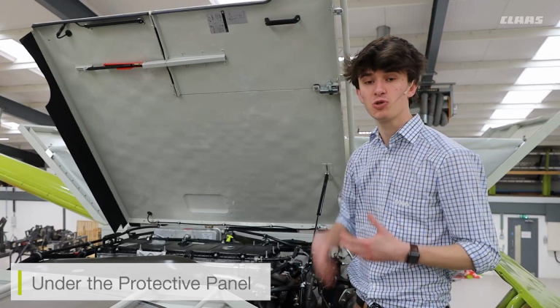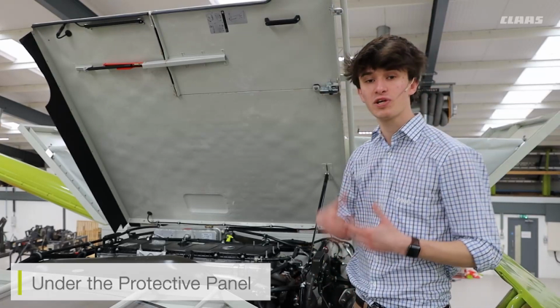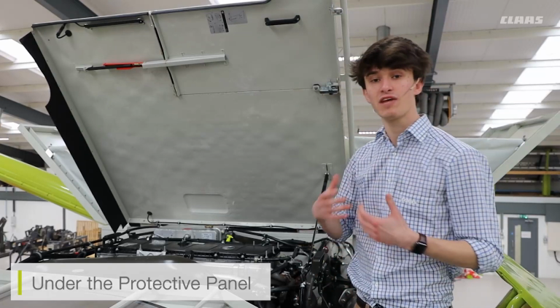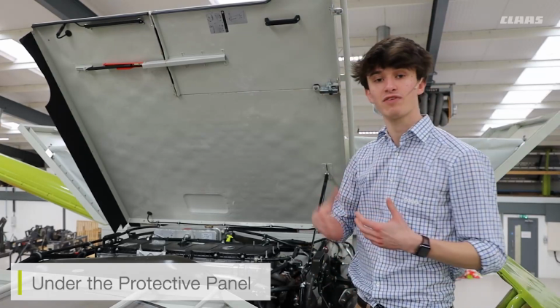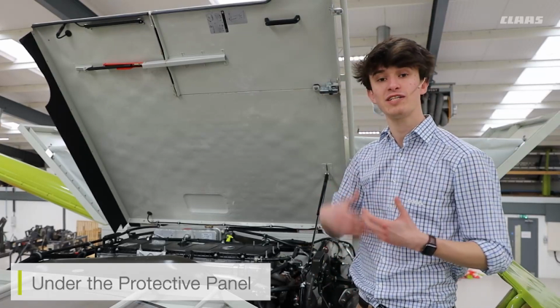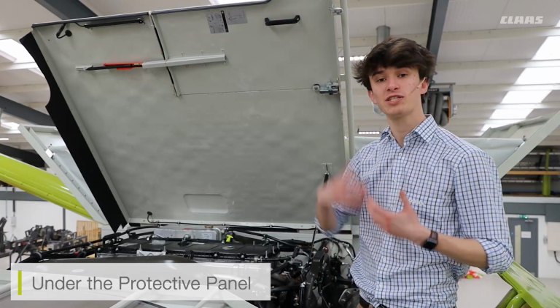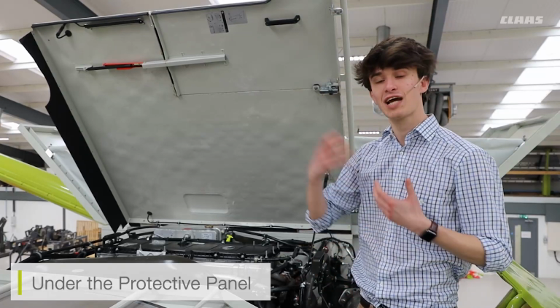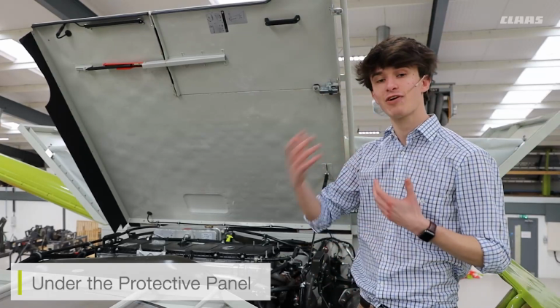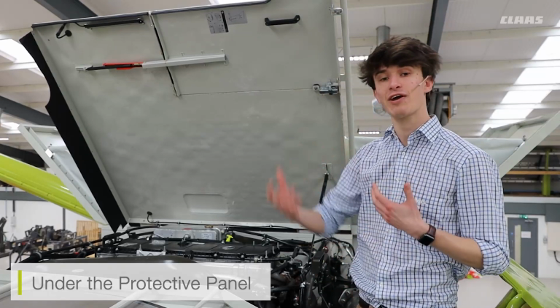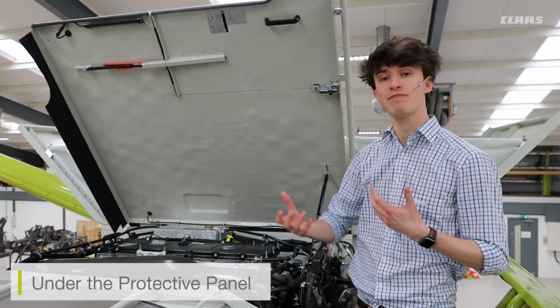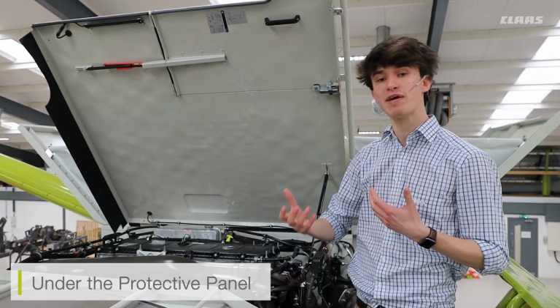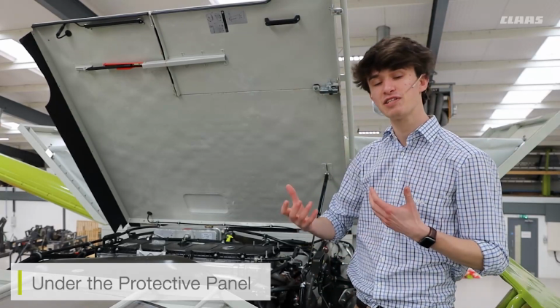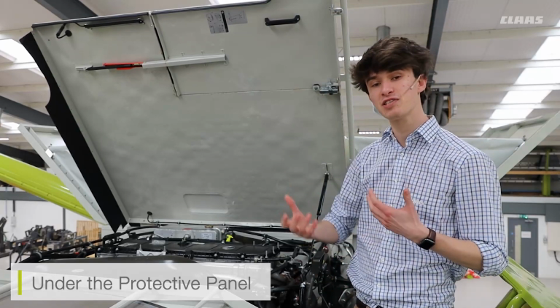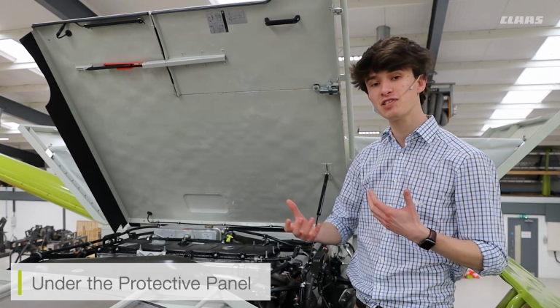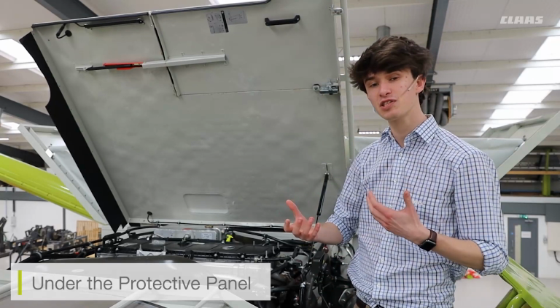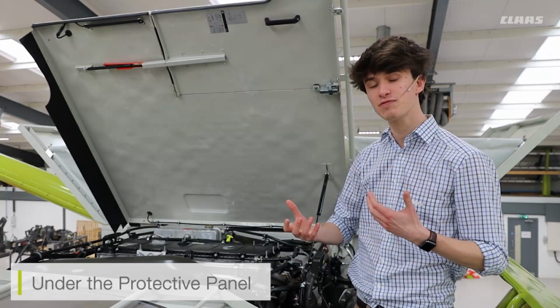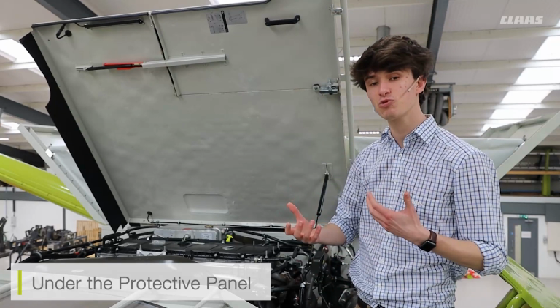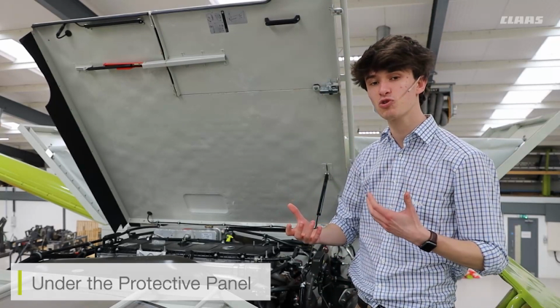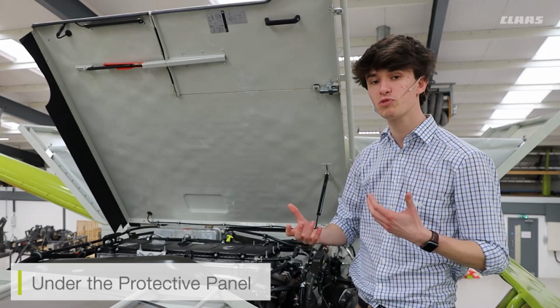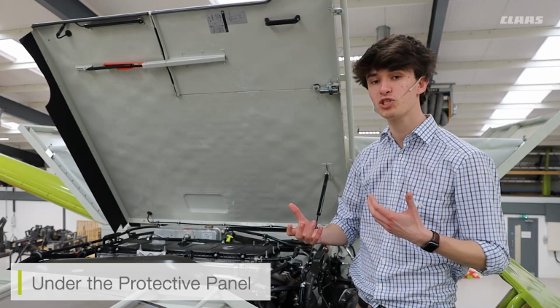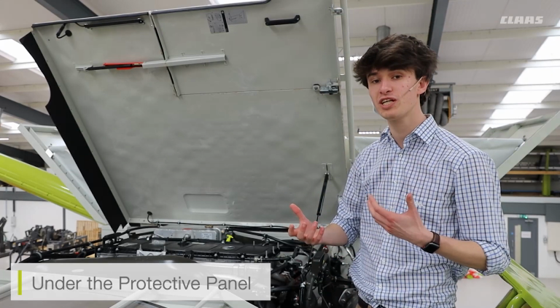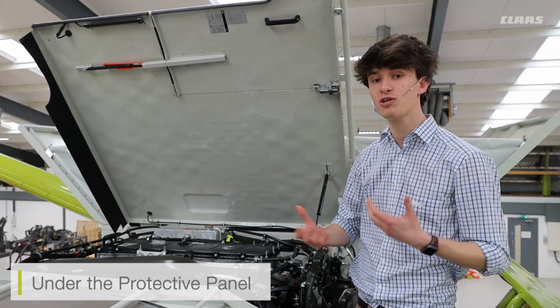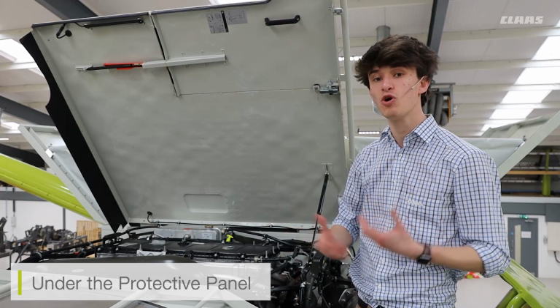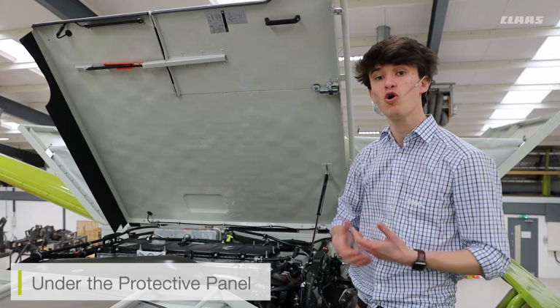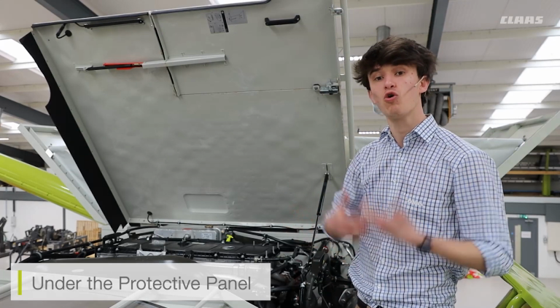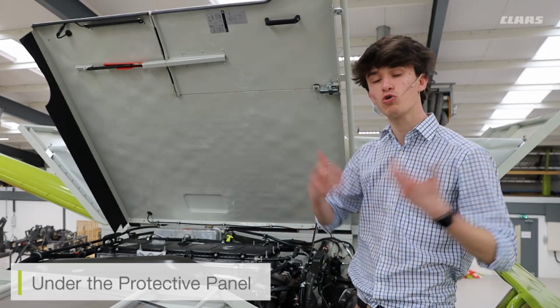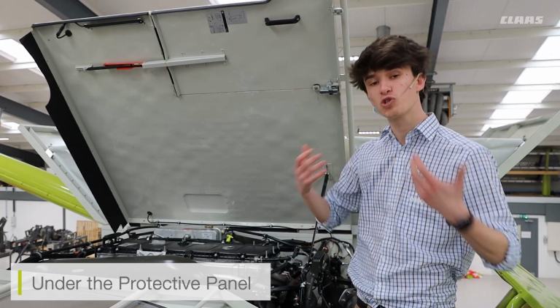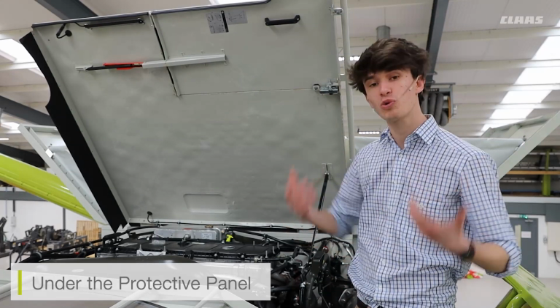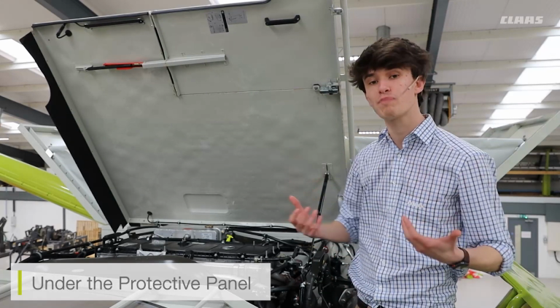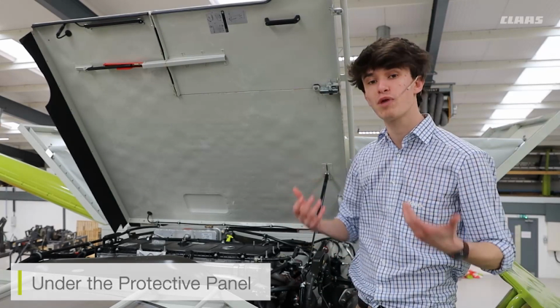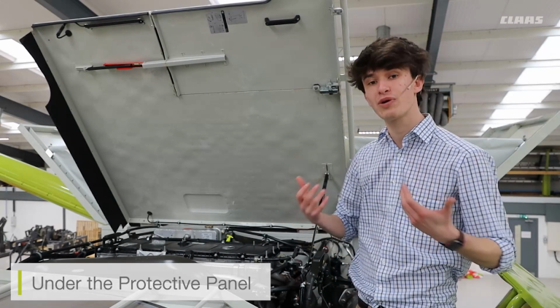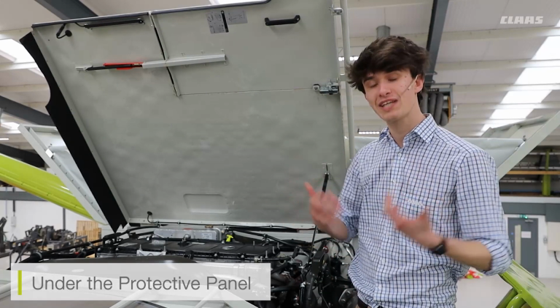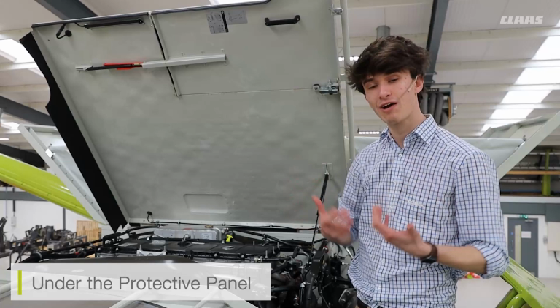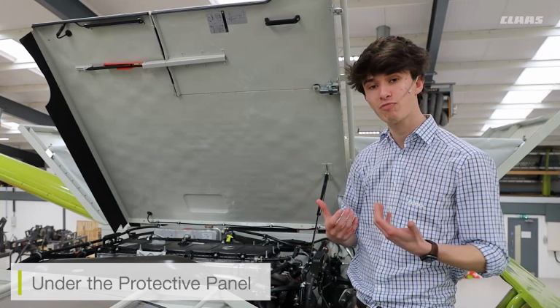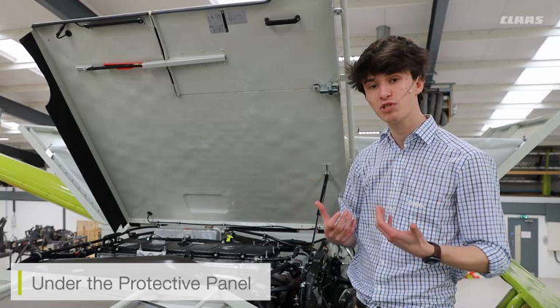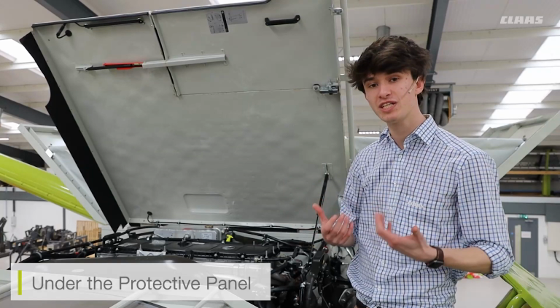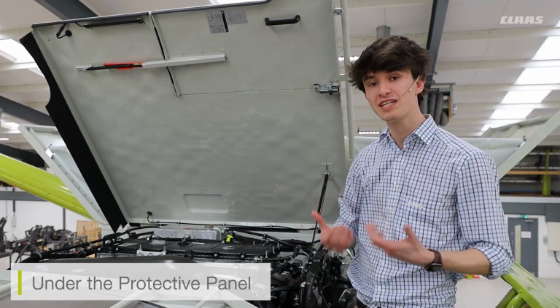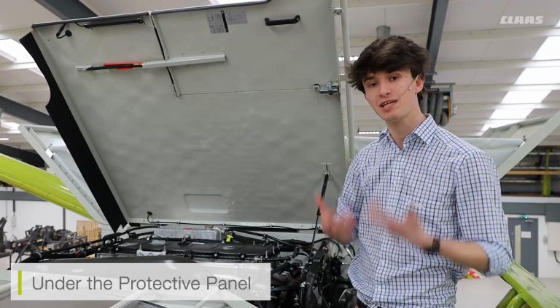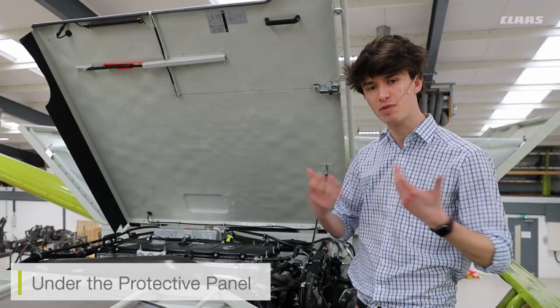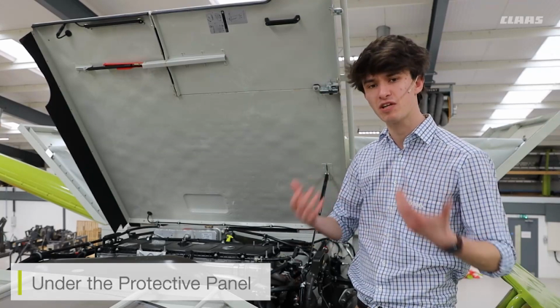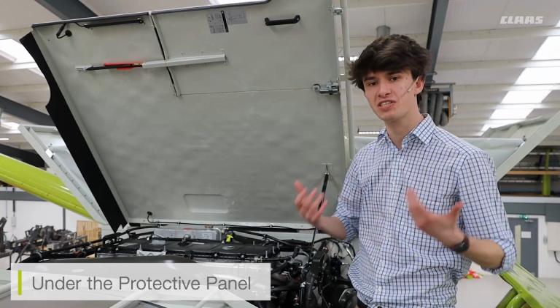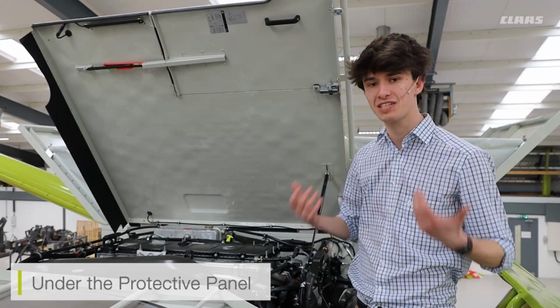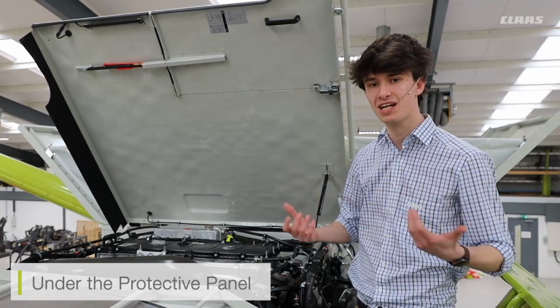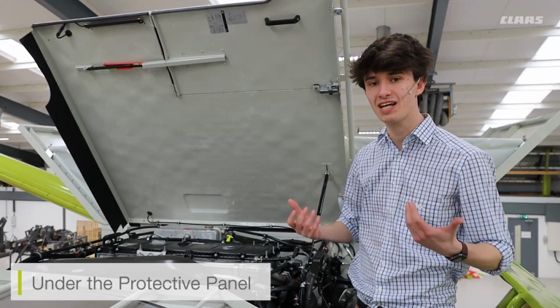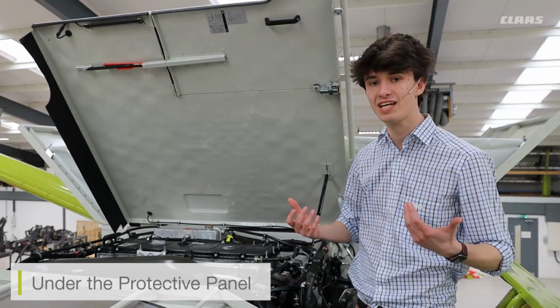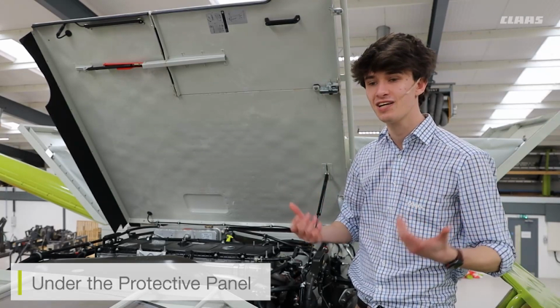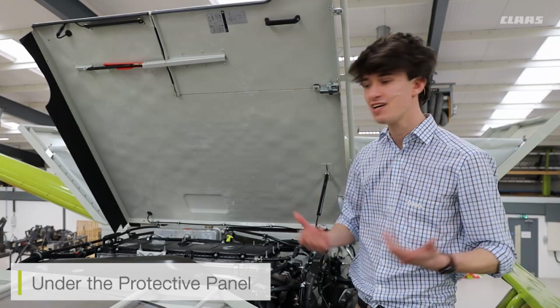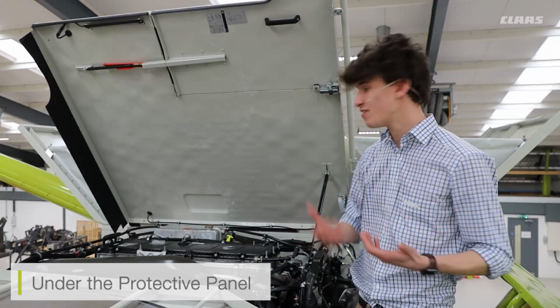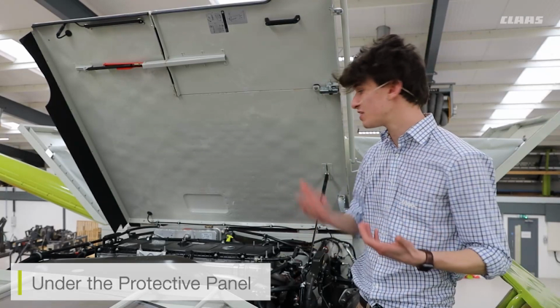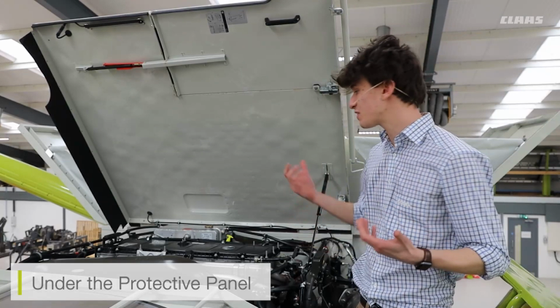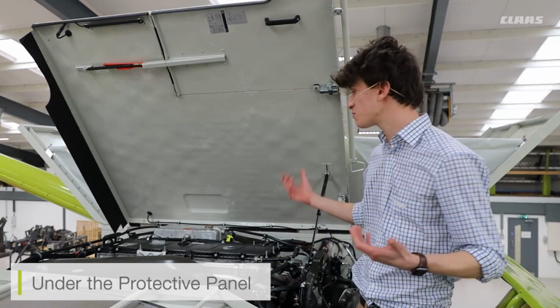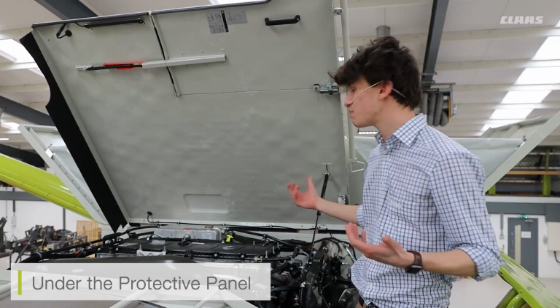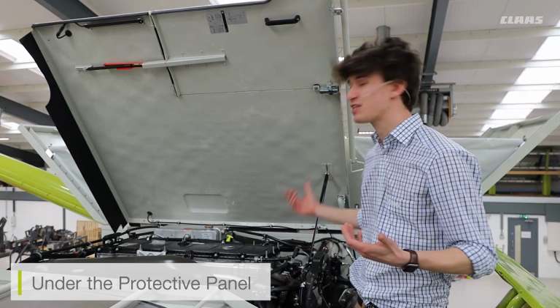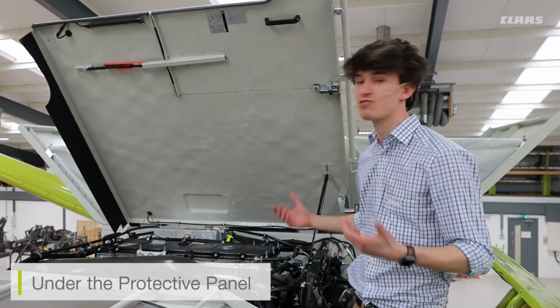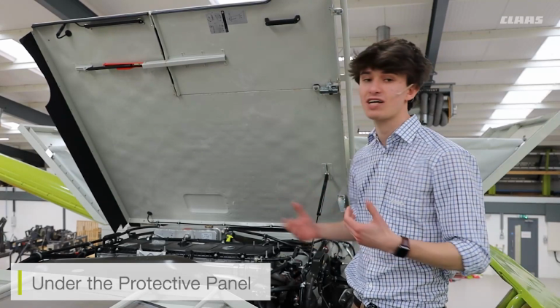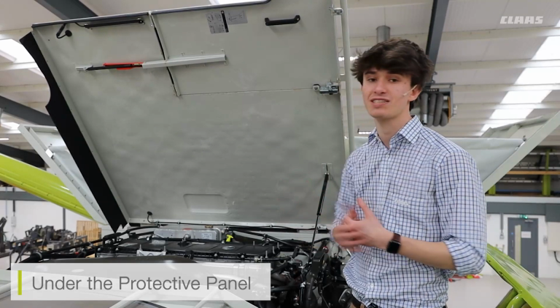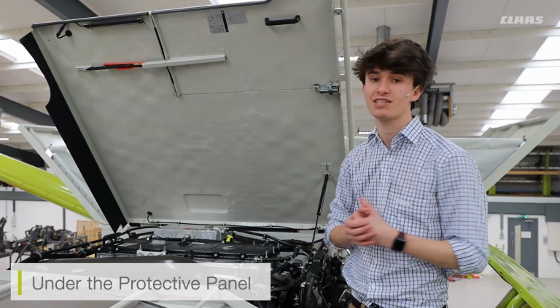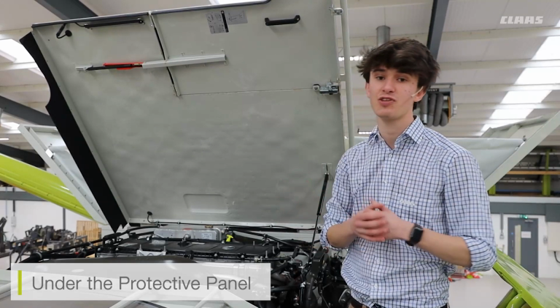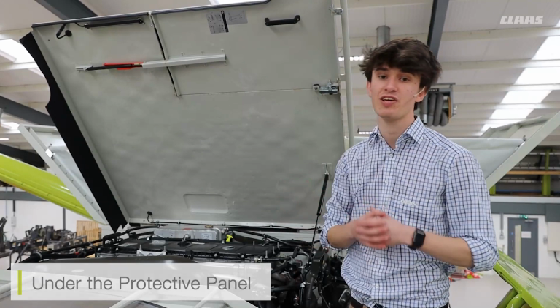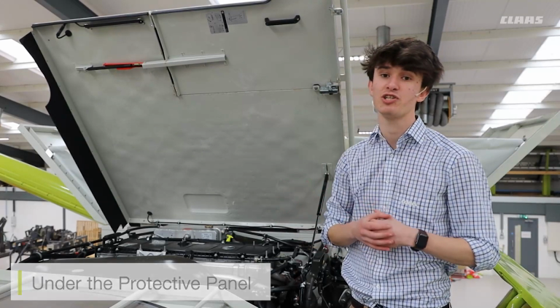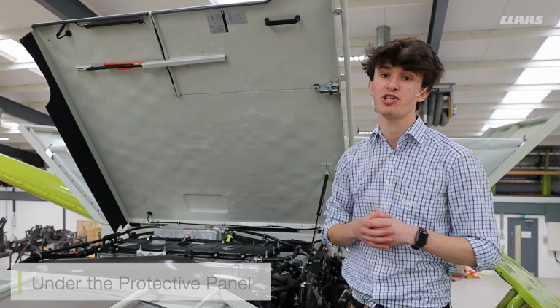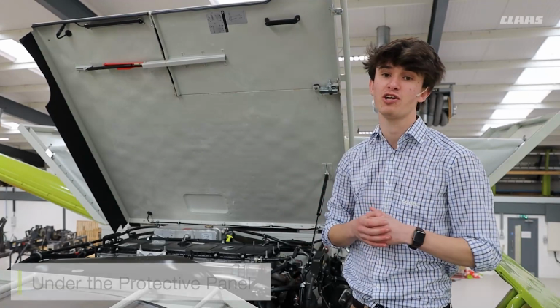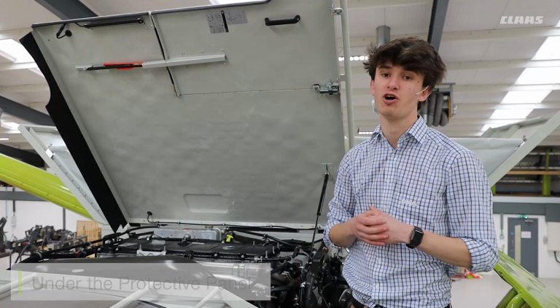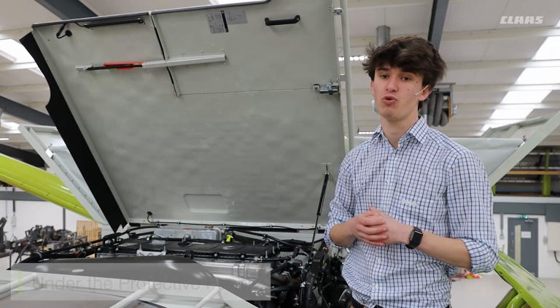I can also see my DPF burn-off filter here as well. So if I need to carry out any maintenance intervals on the machine, or when I'm blowing down the machine and keeping it nice and clean, this gives me better access to the engine and the hull.